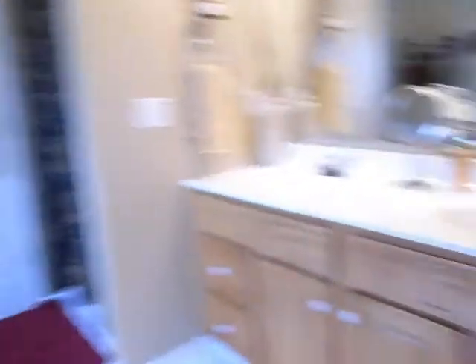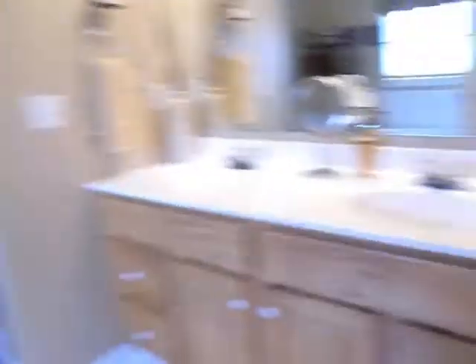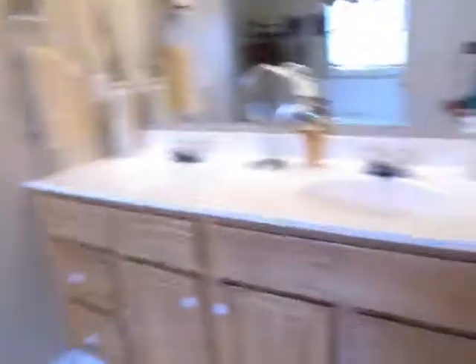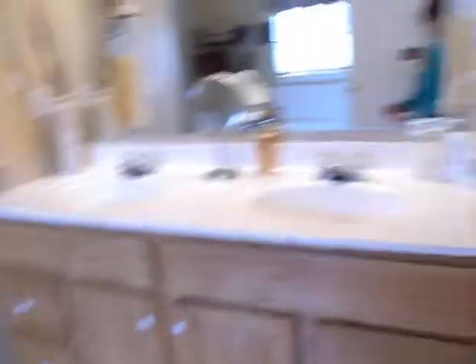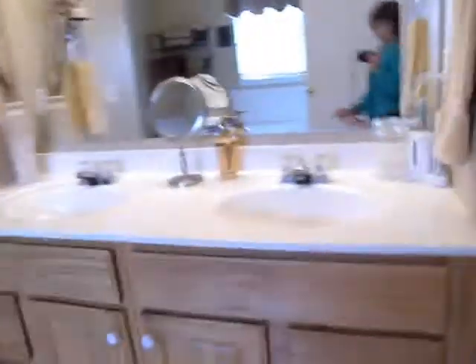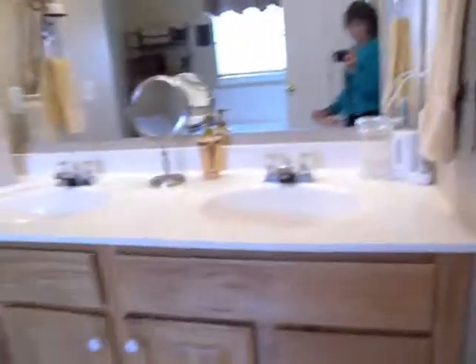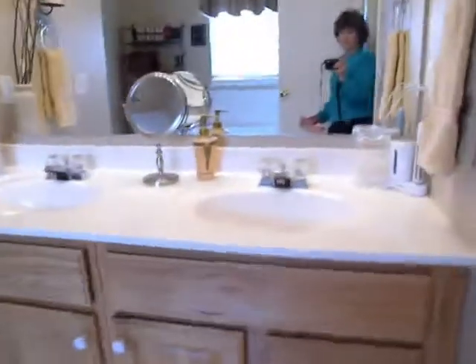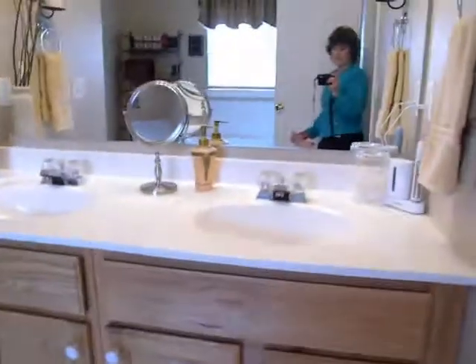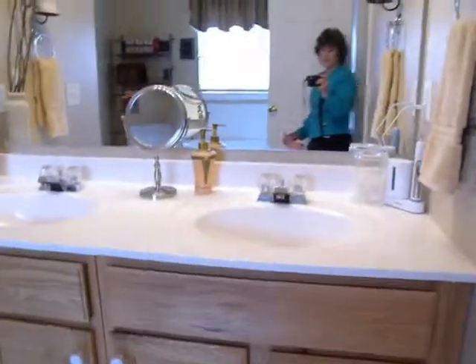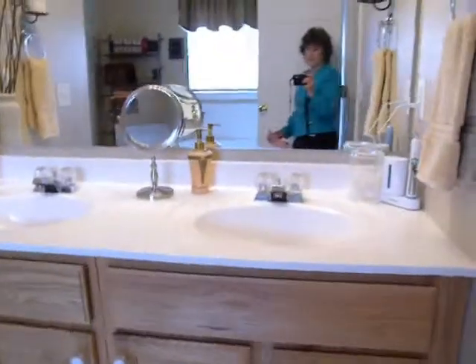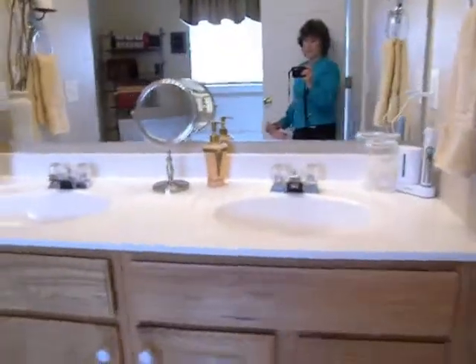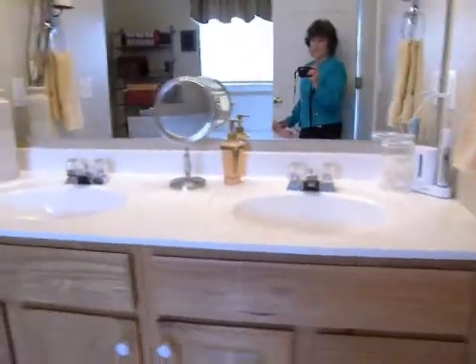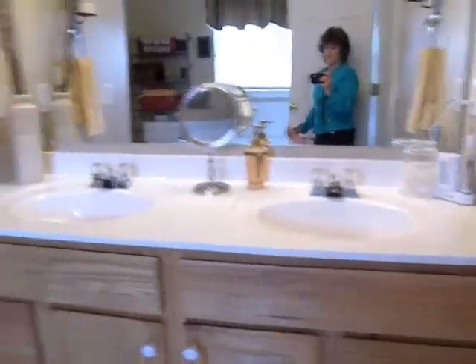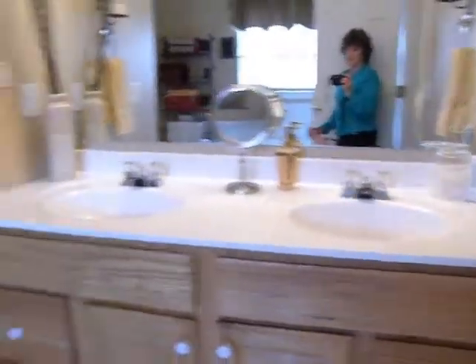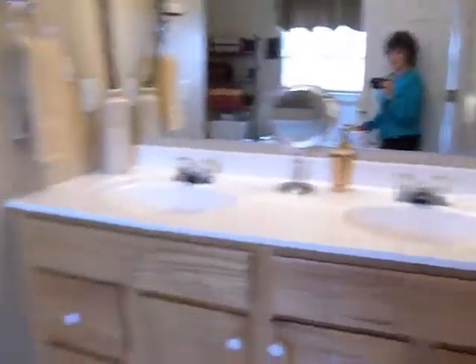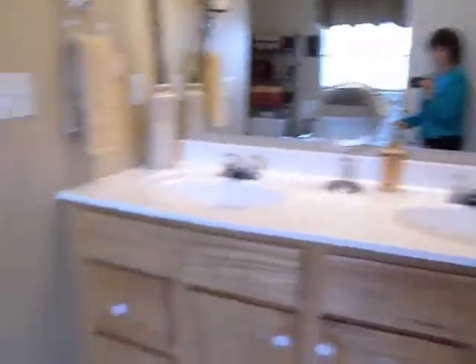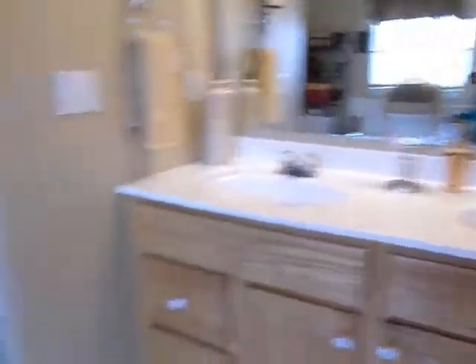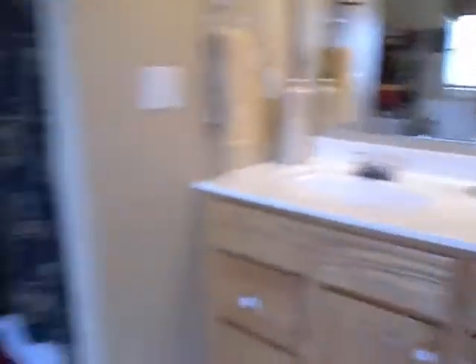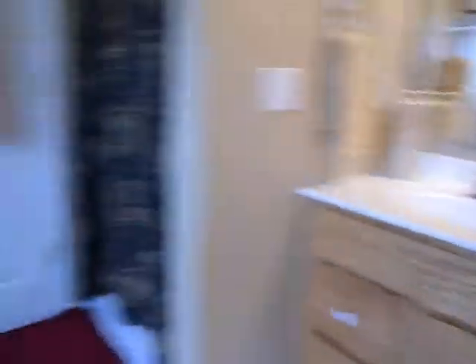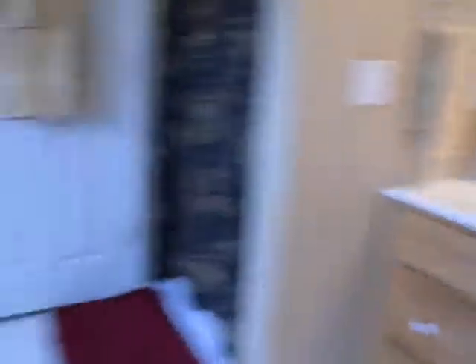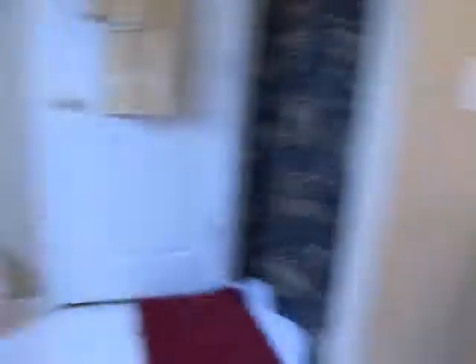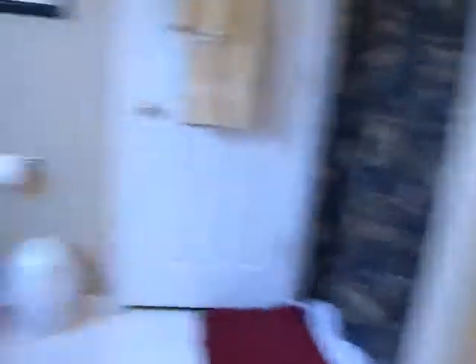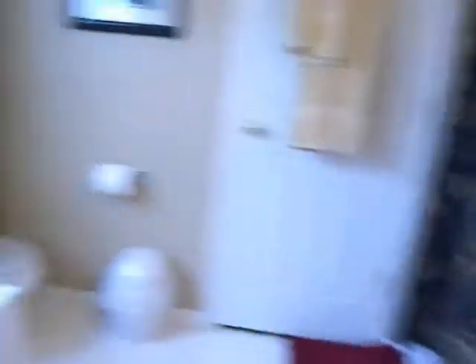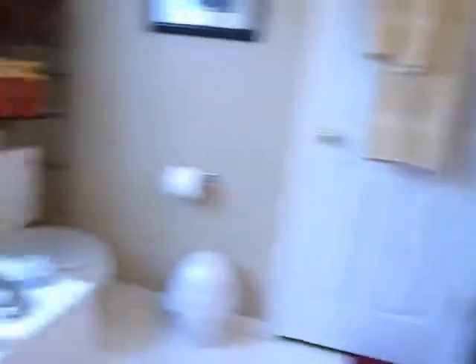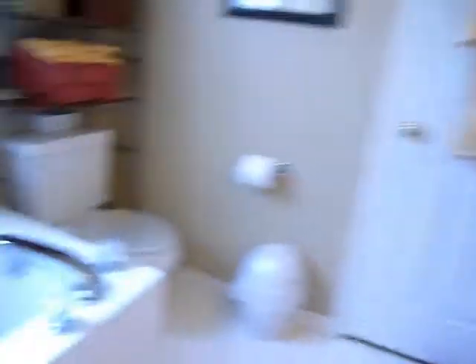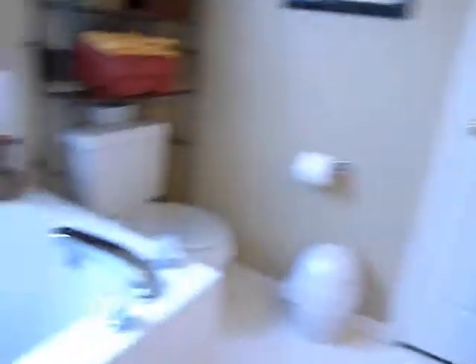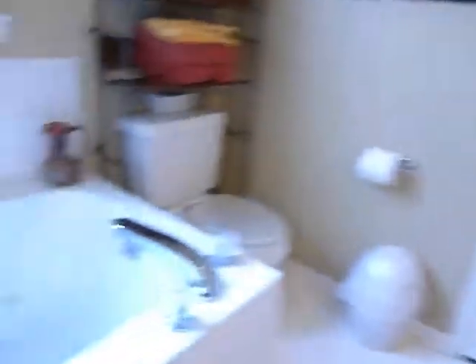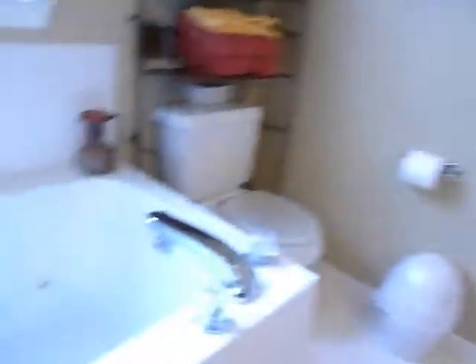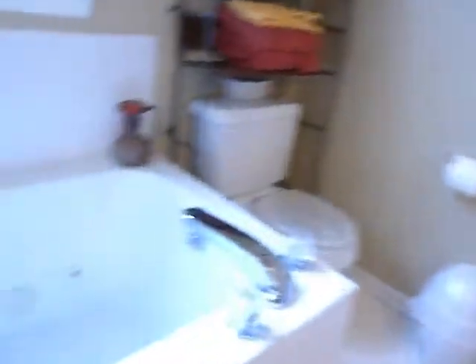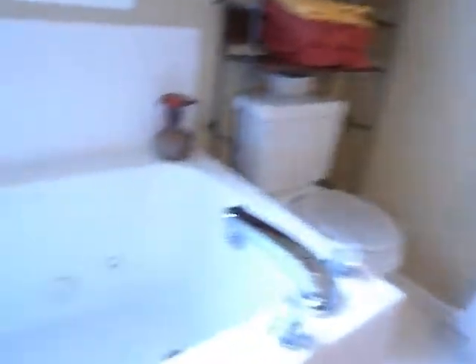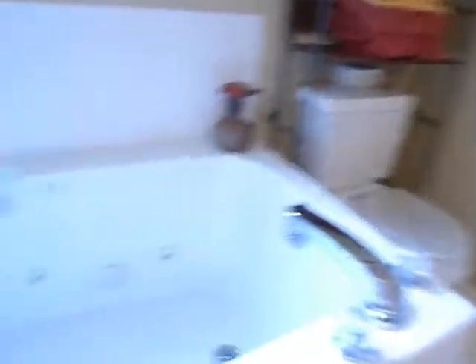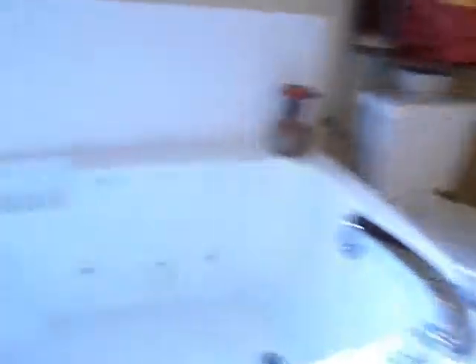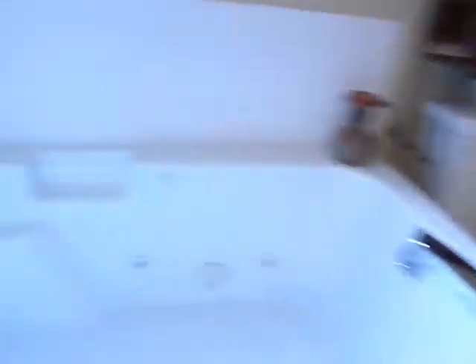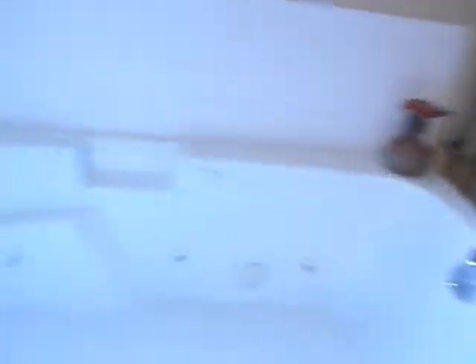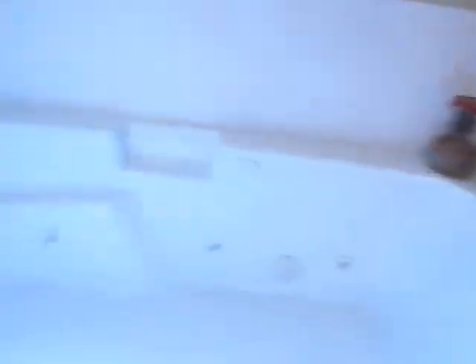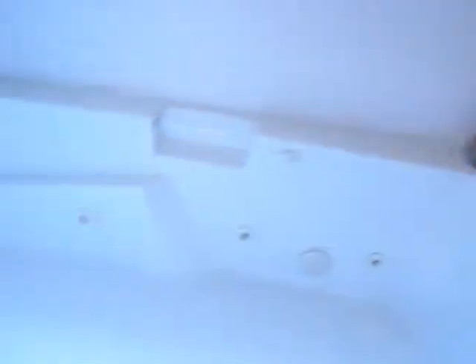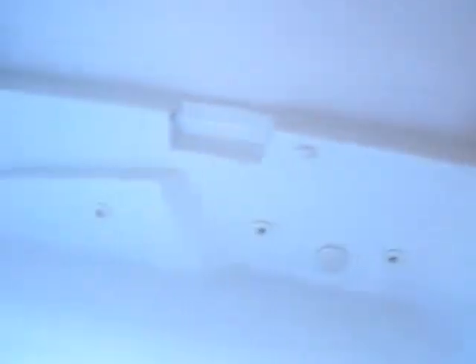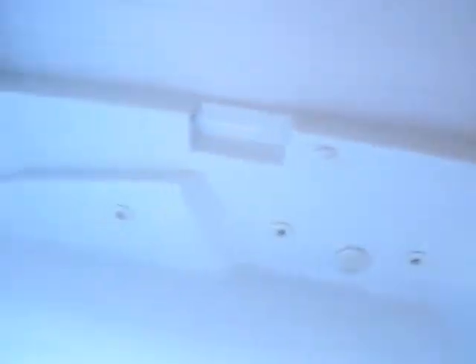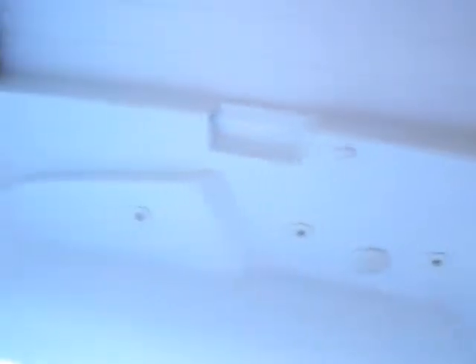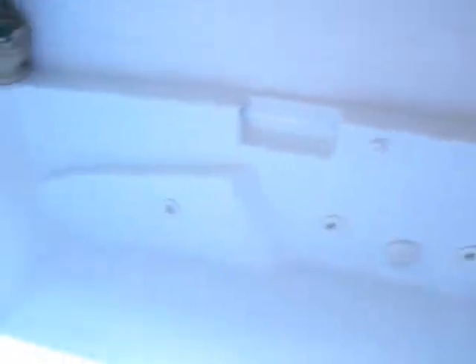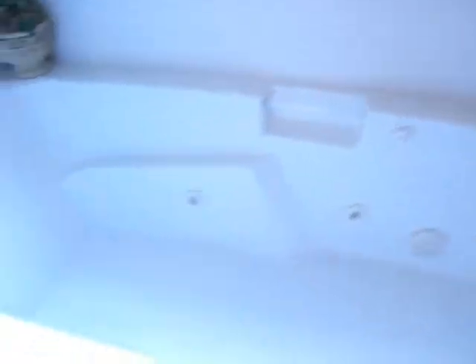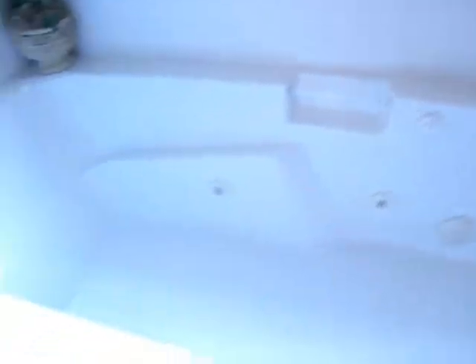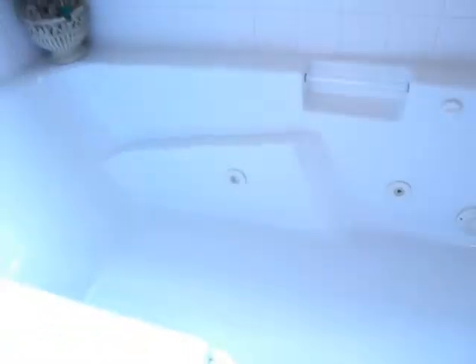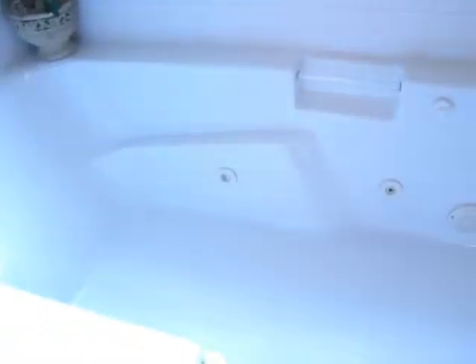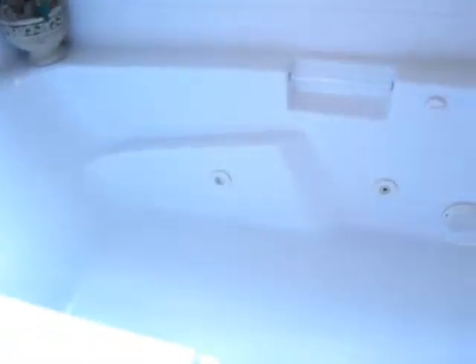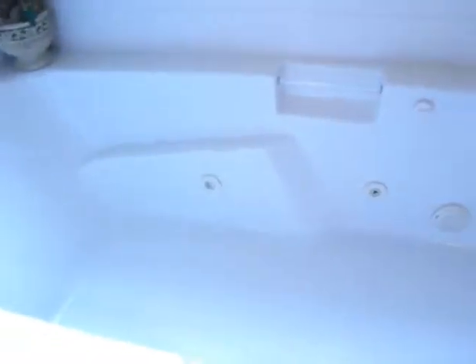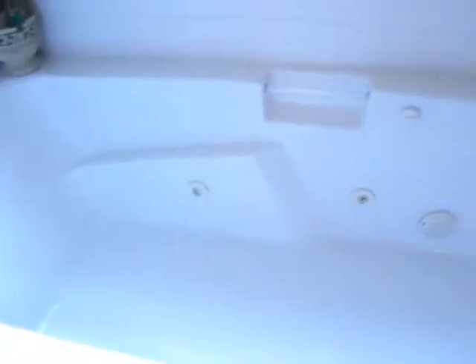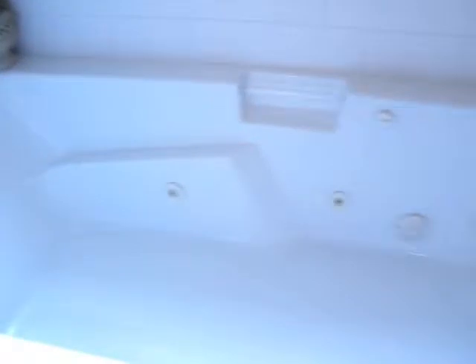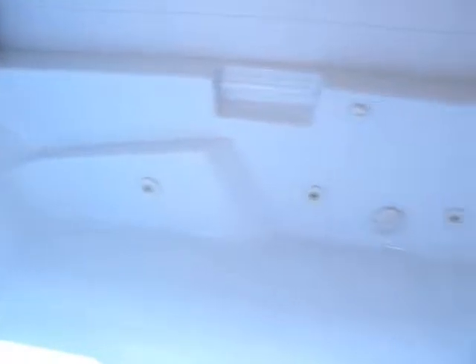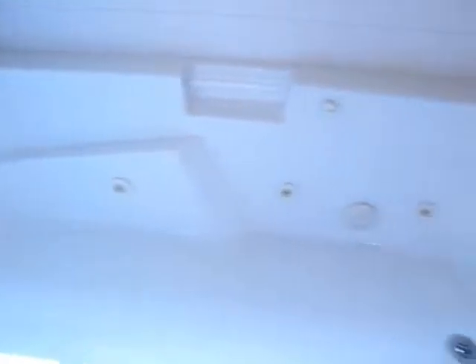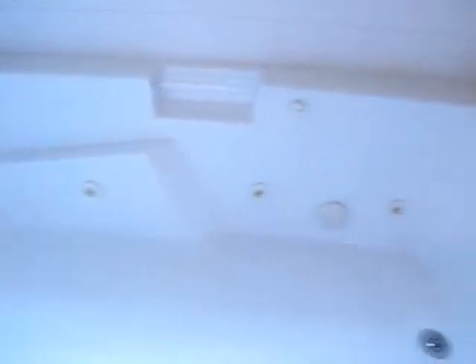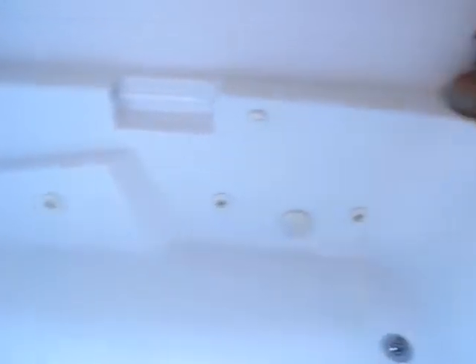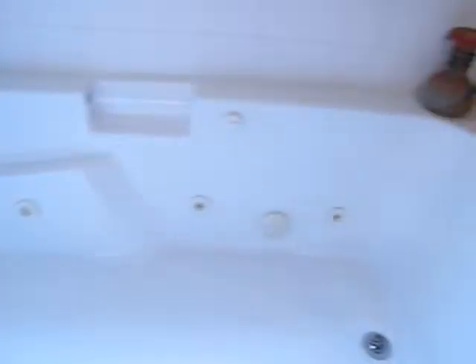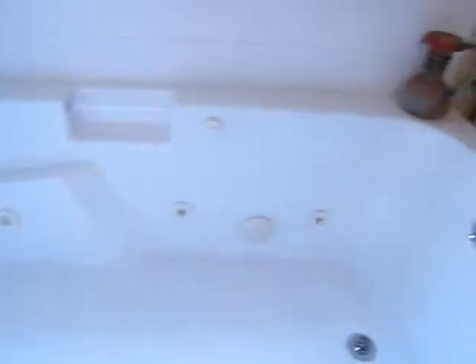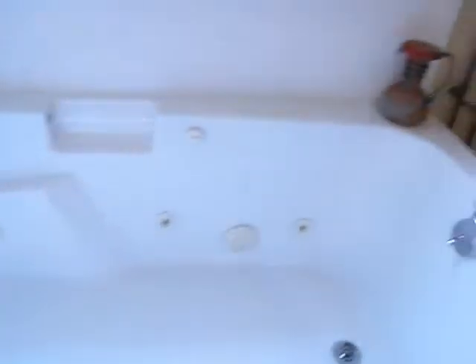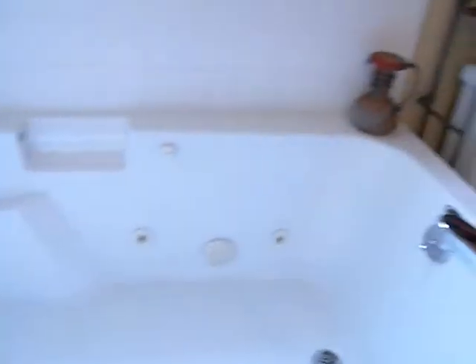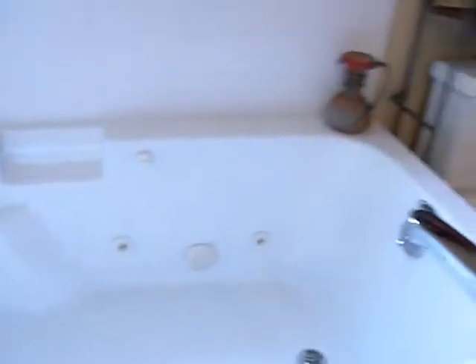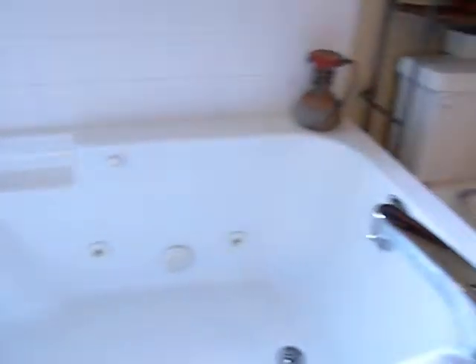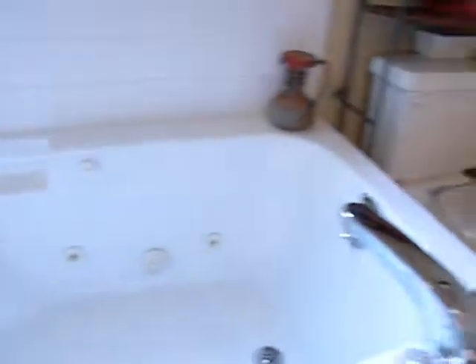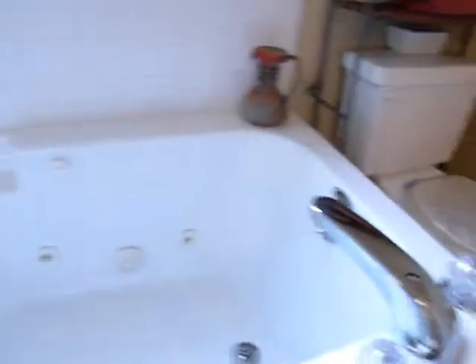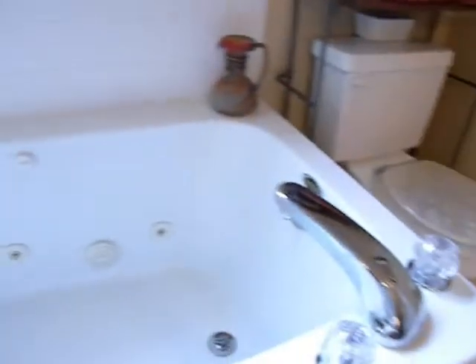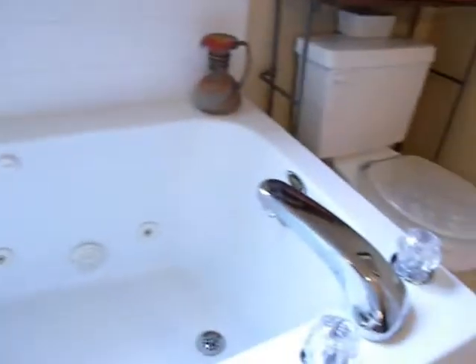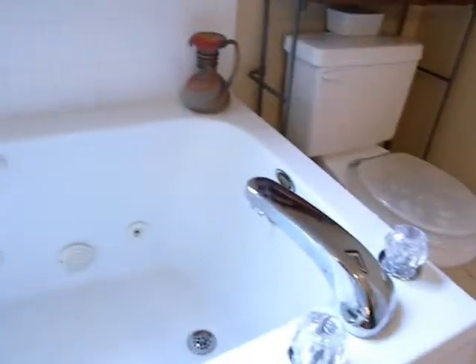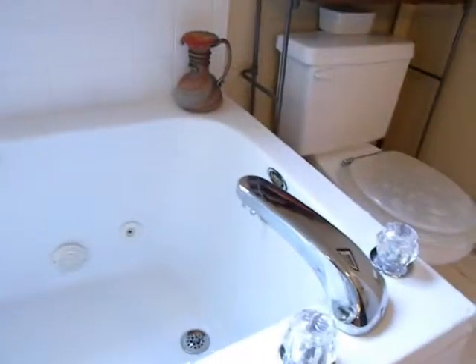In the master bath you've got two sinks and a whirlpool tub — that's always nice.